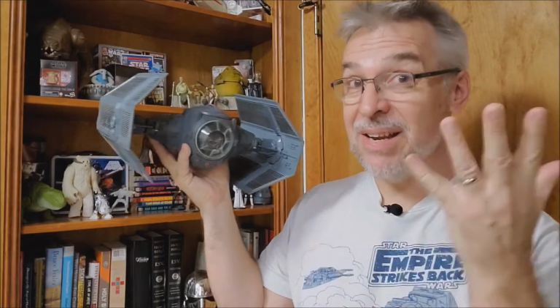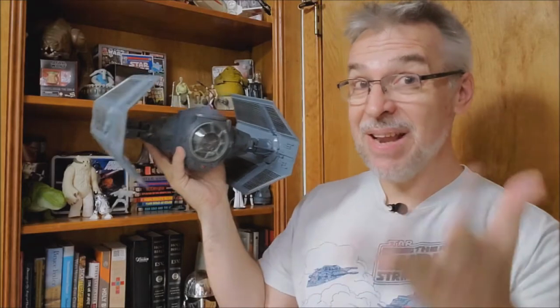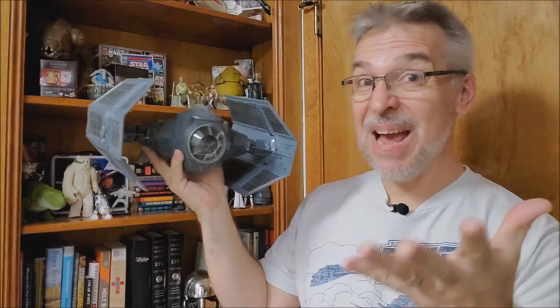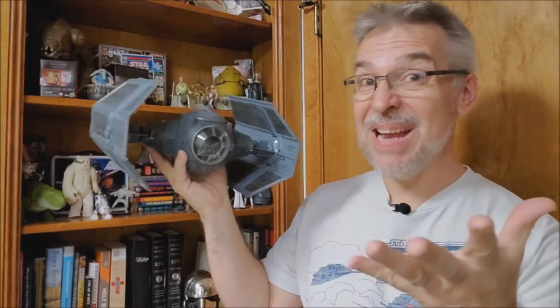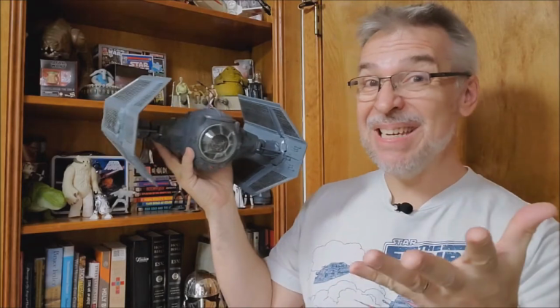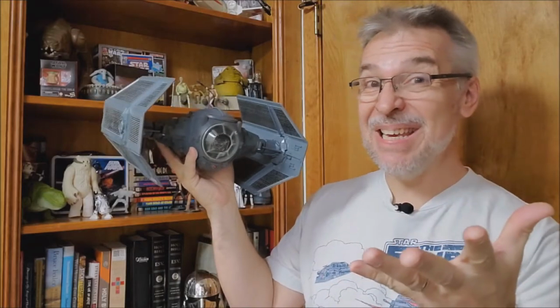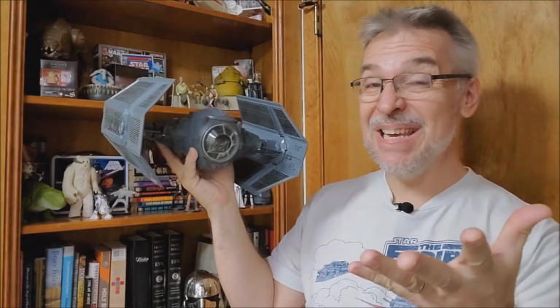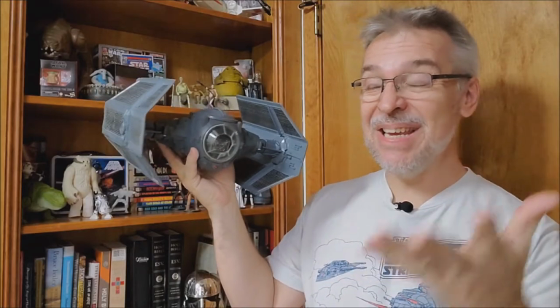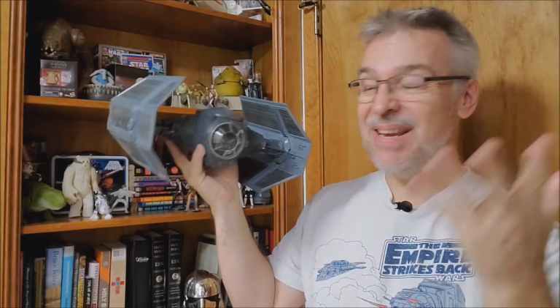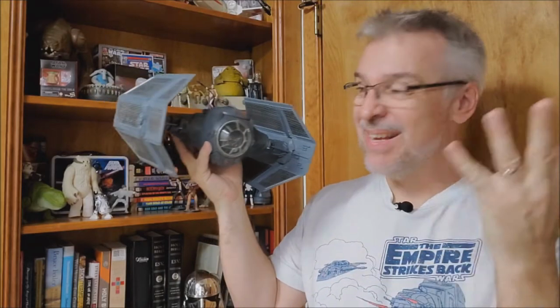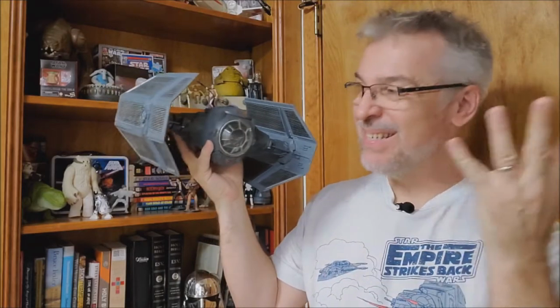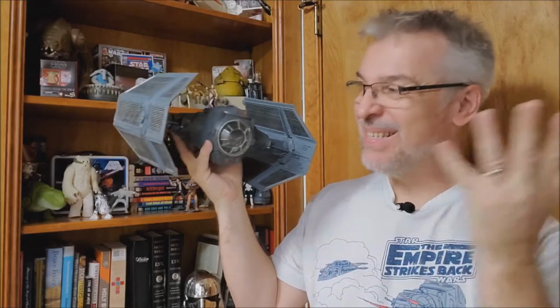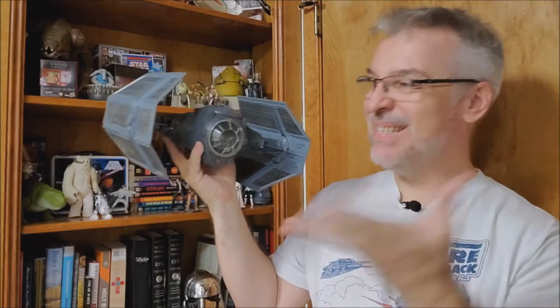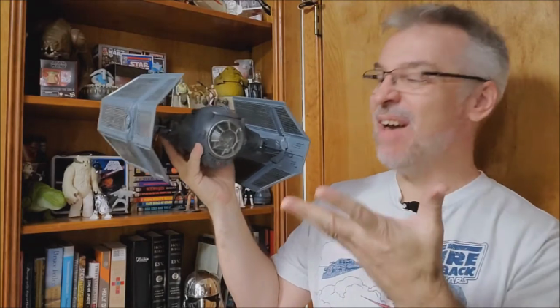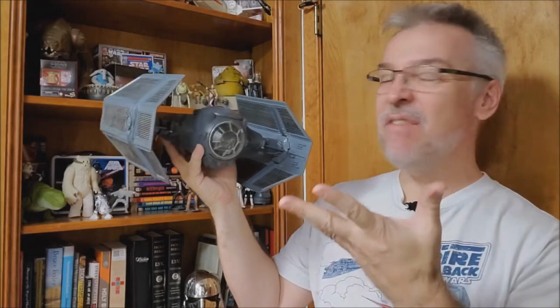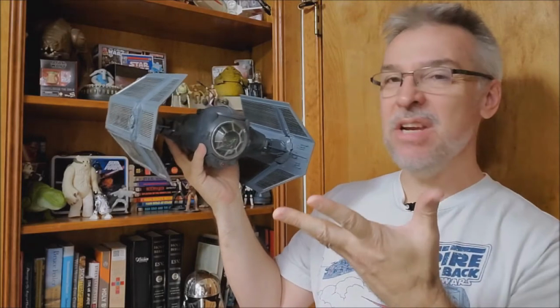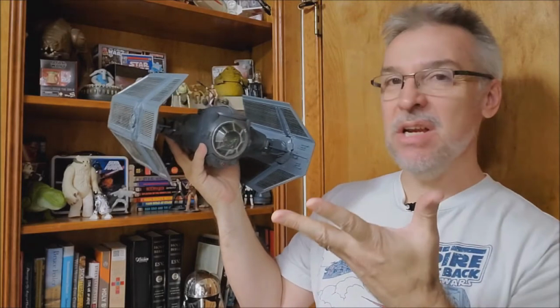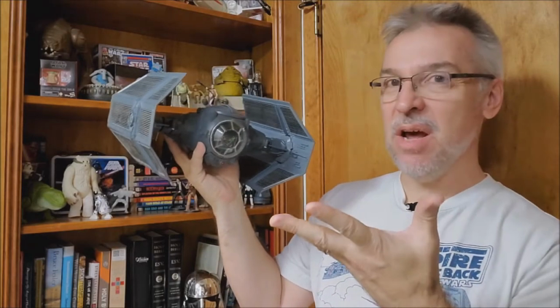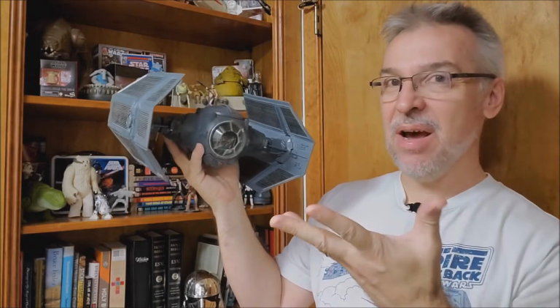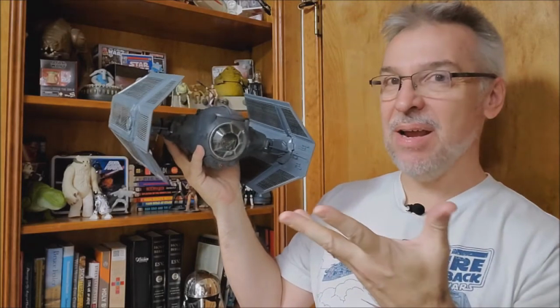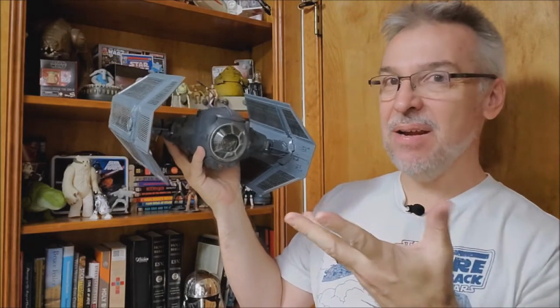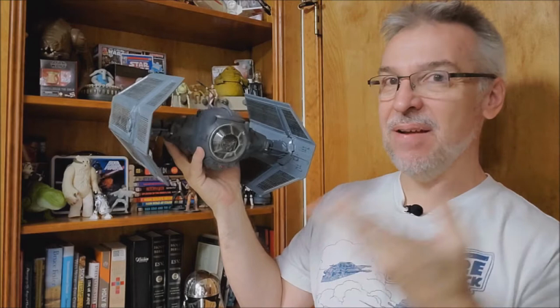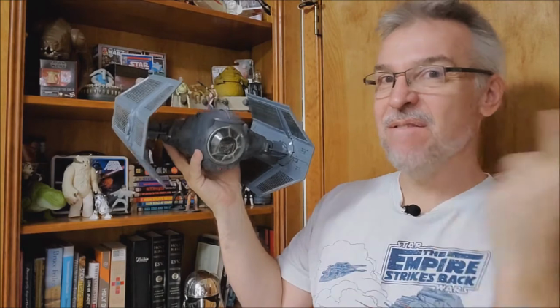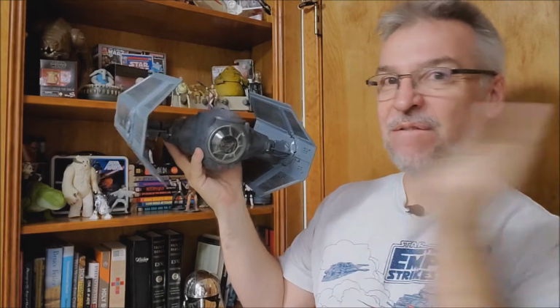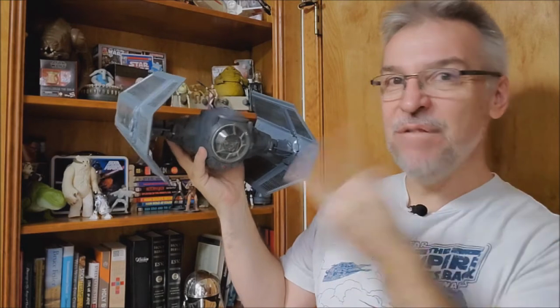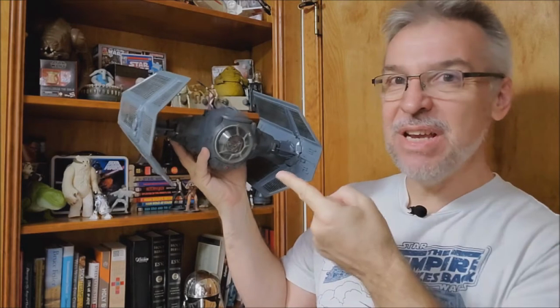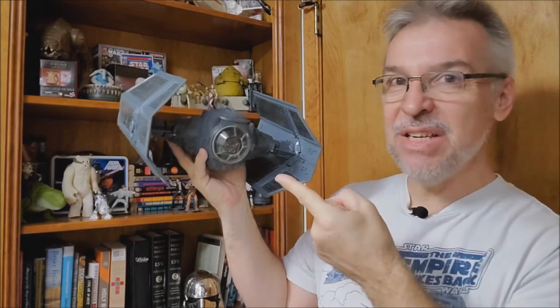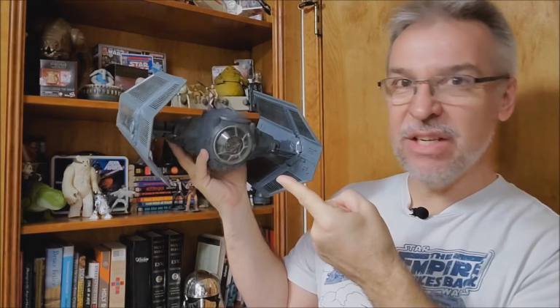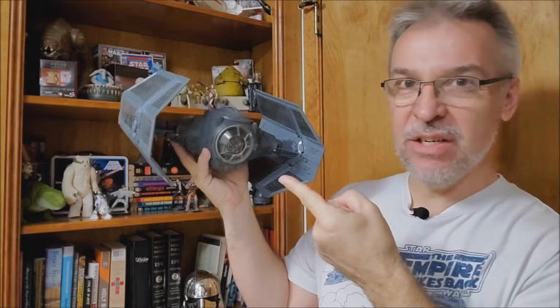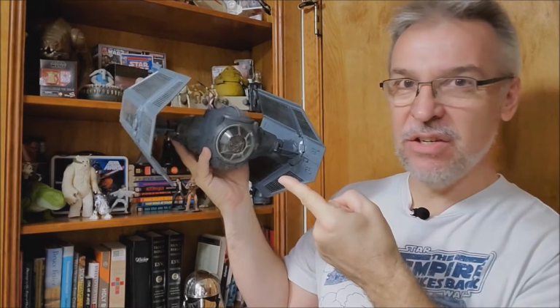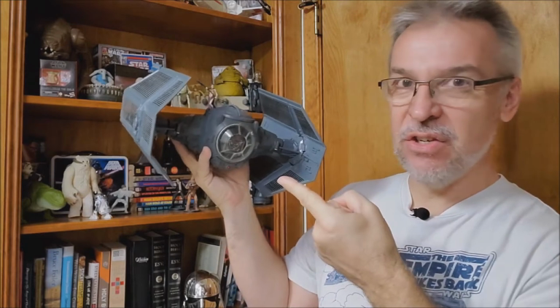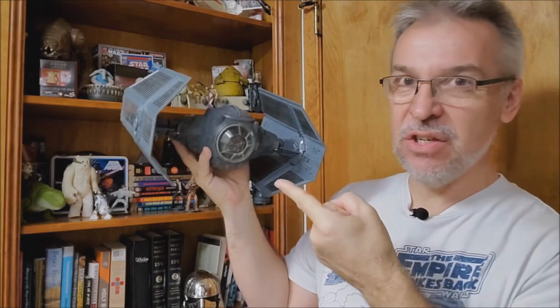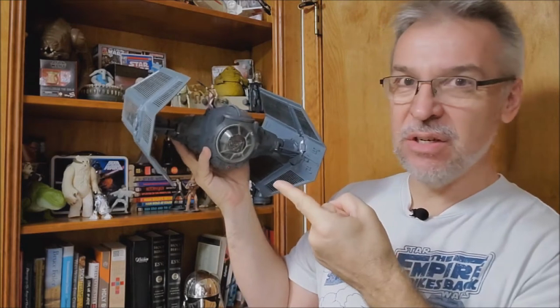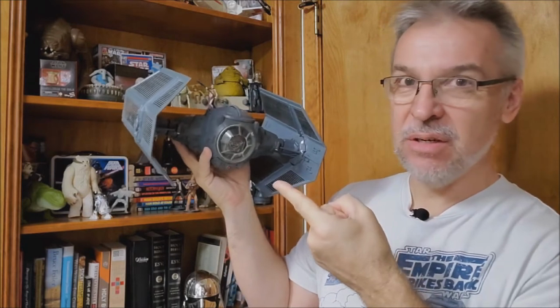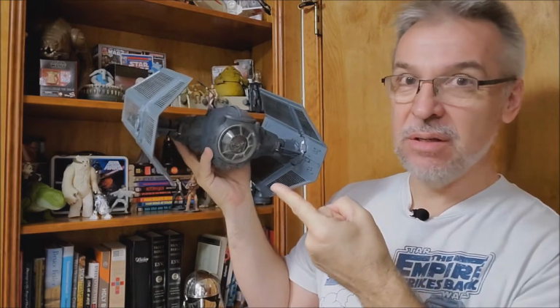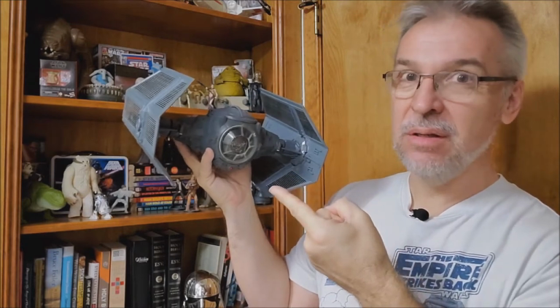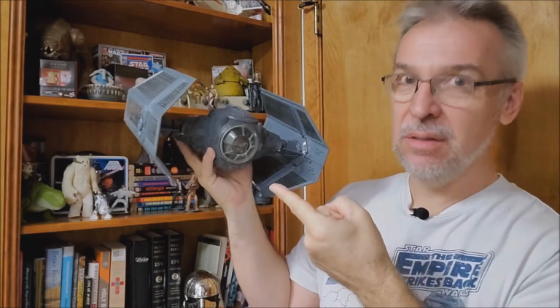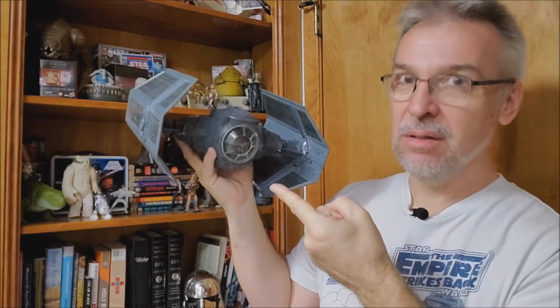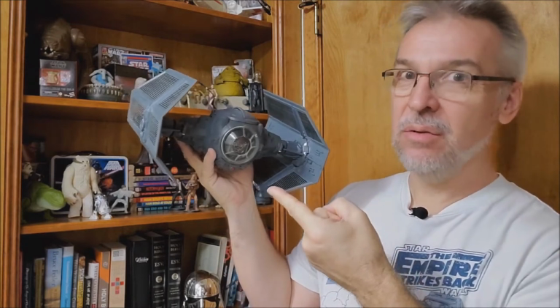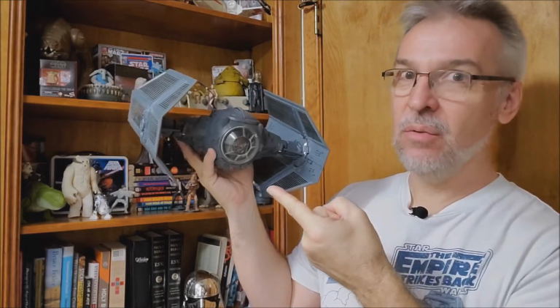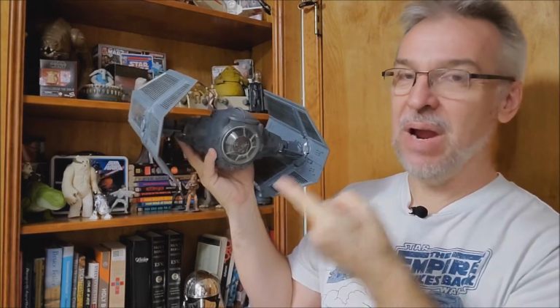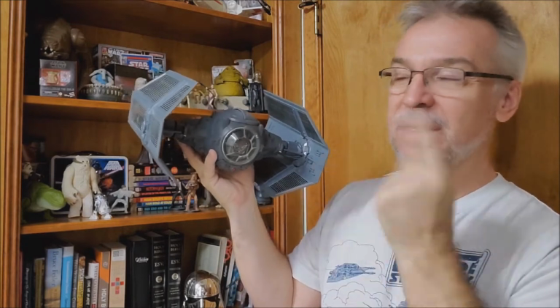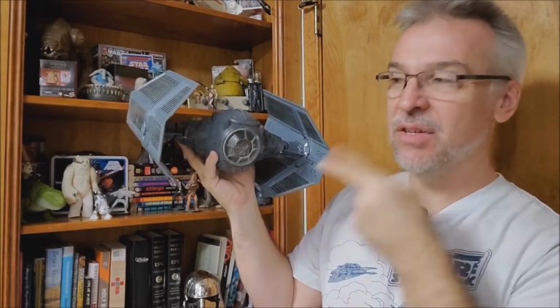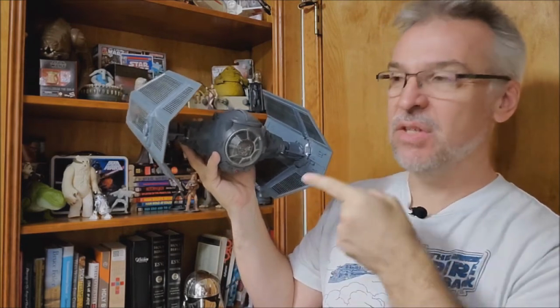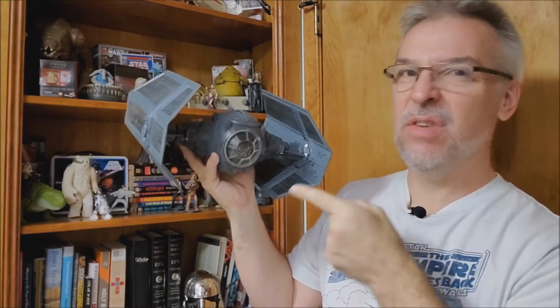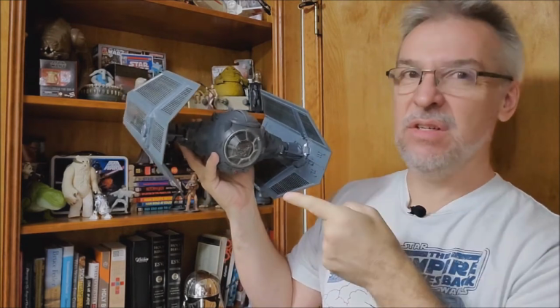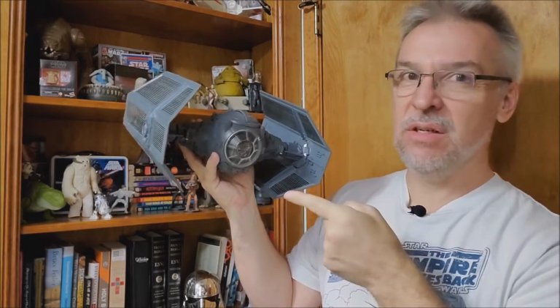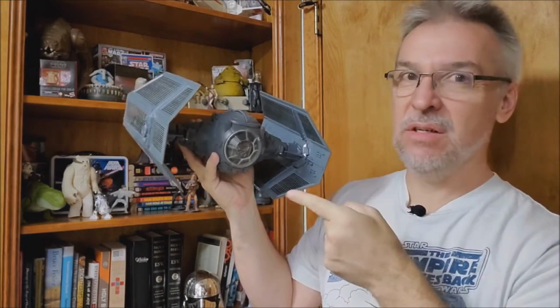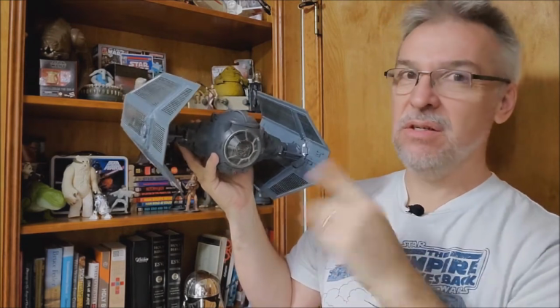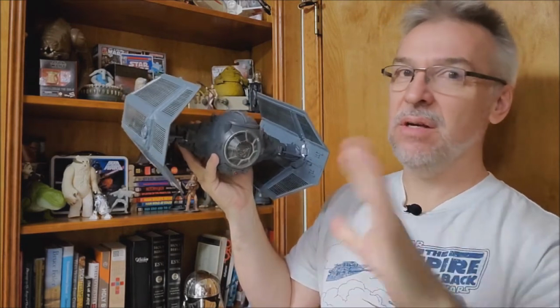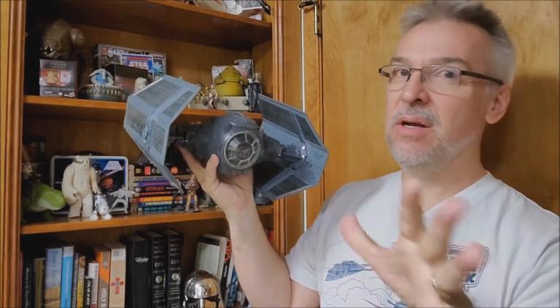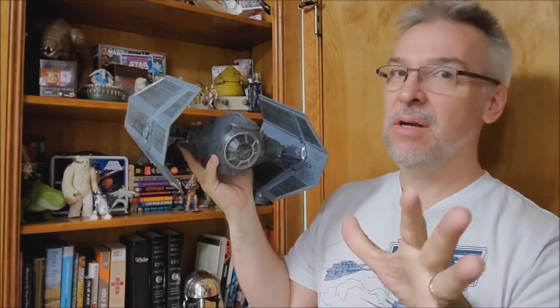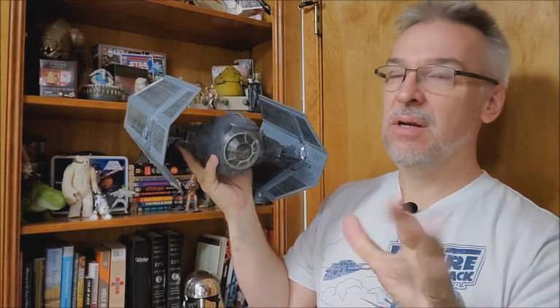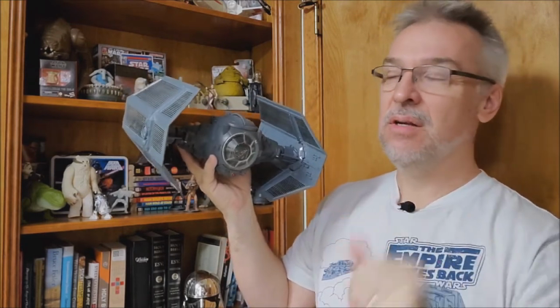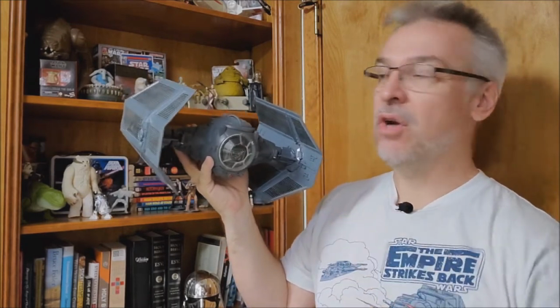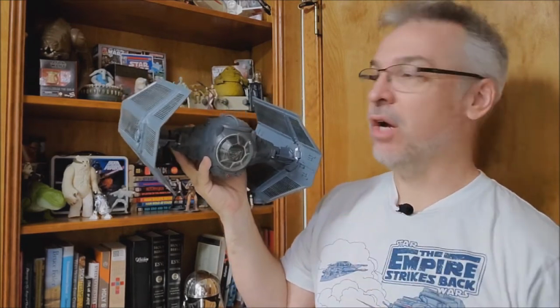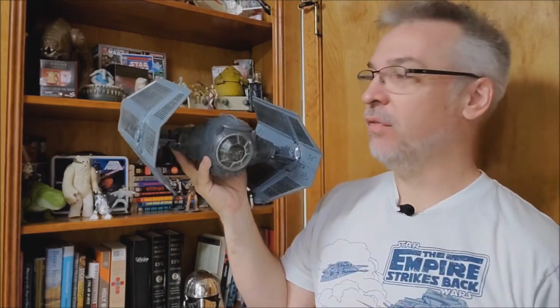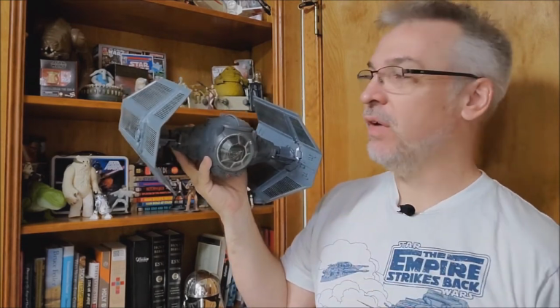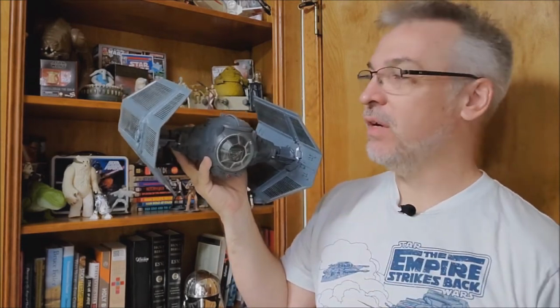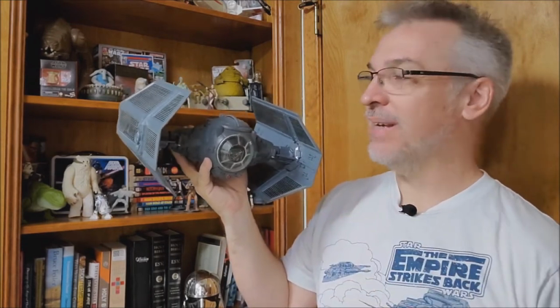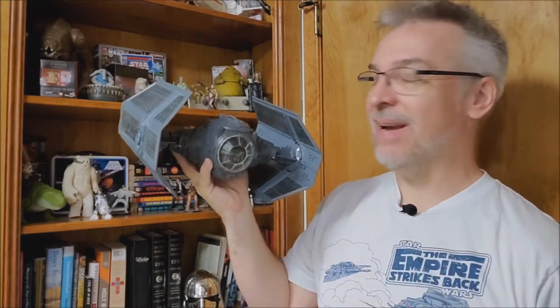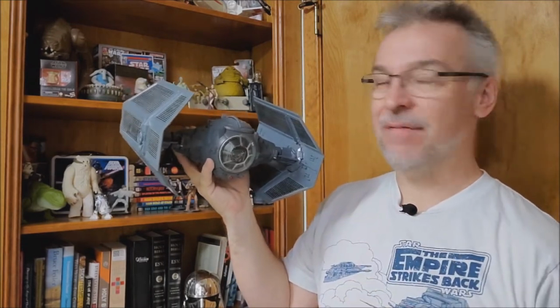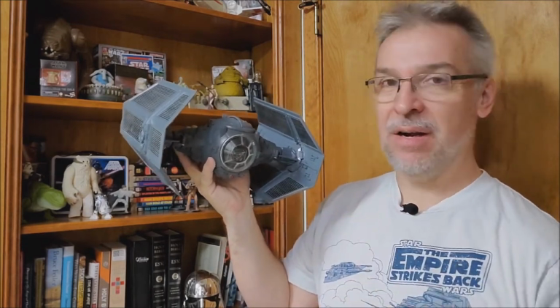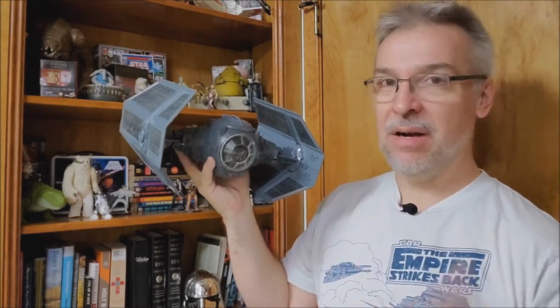The 1979 vintage Darth Vader TIE Fighter.